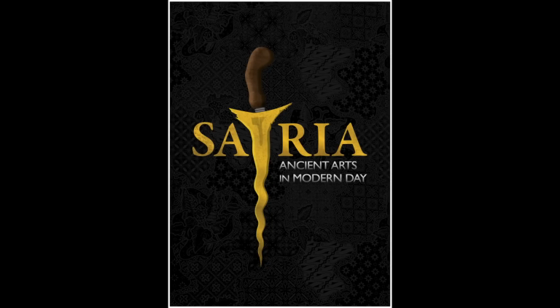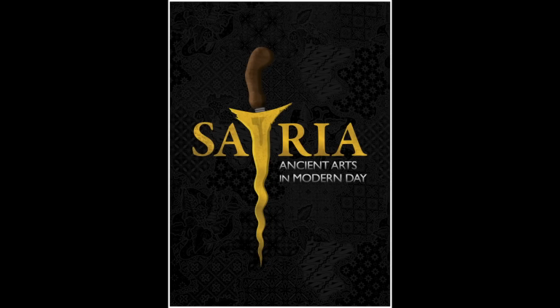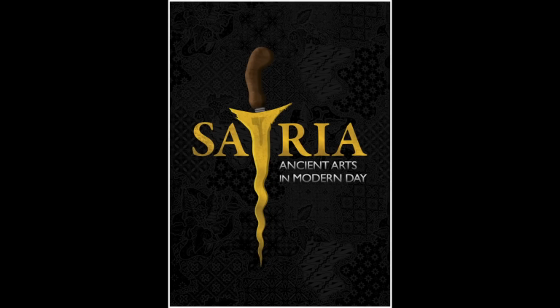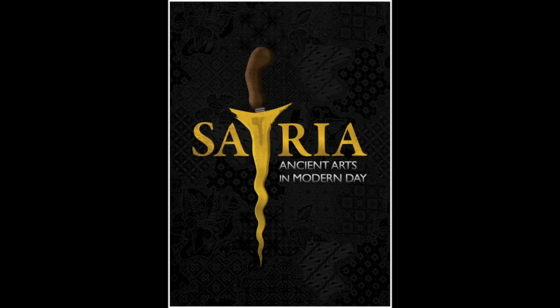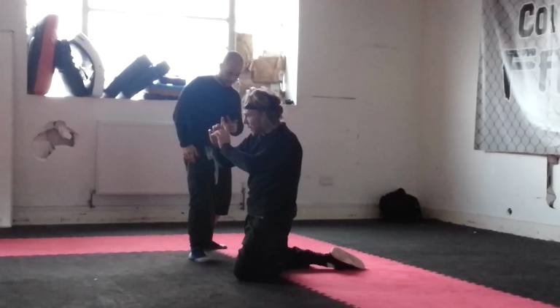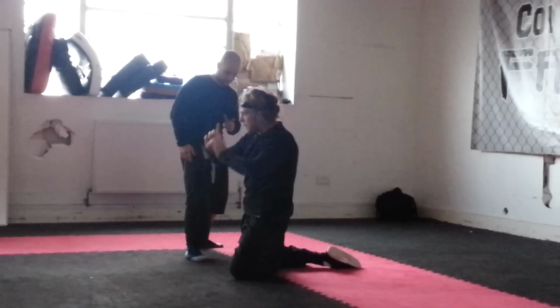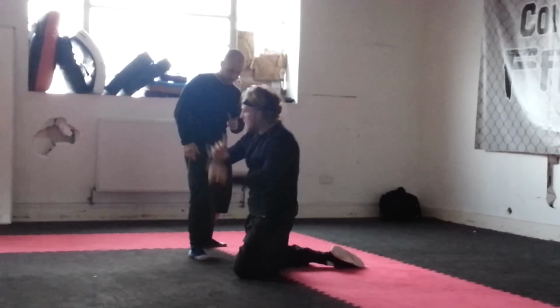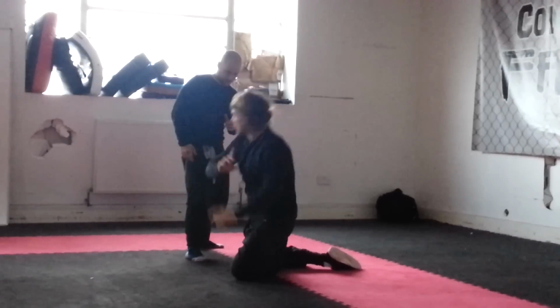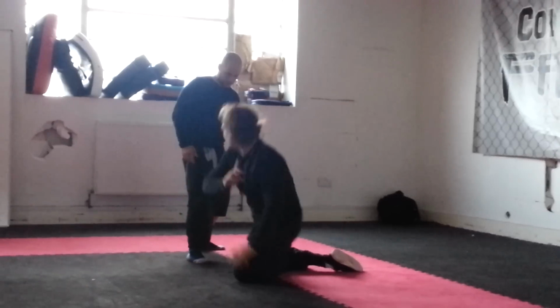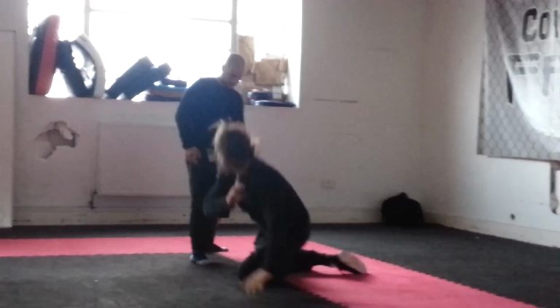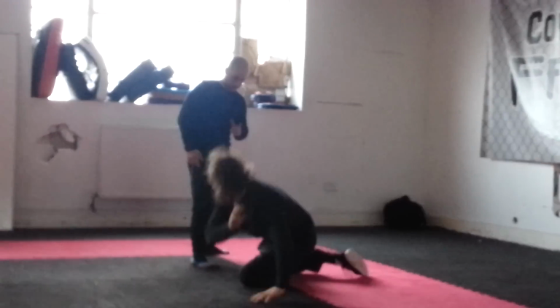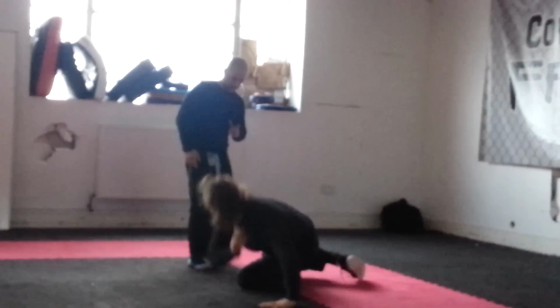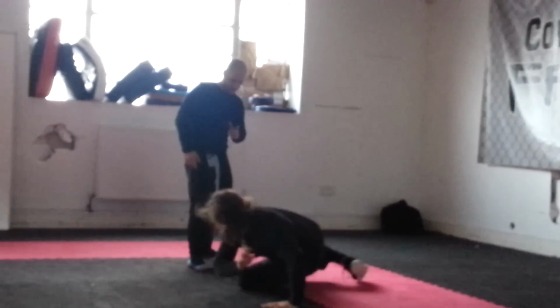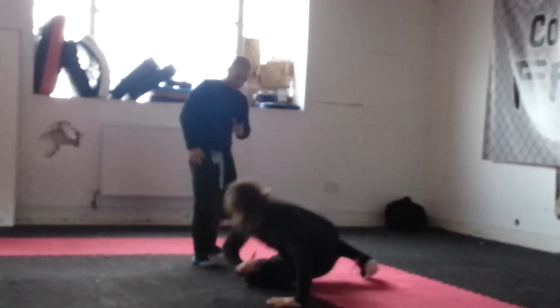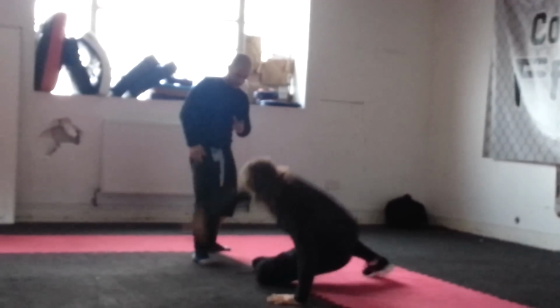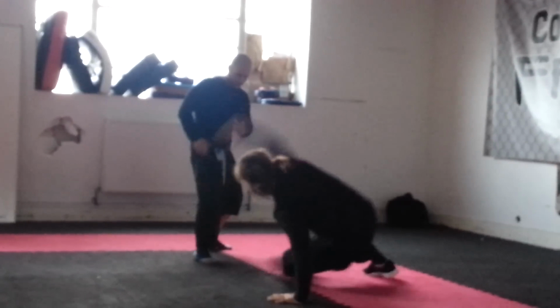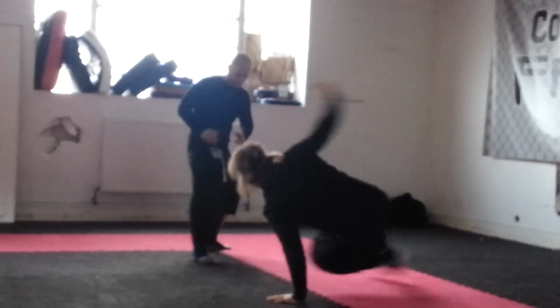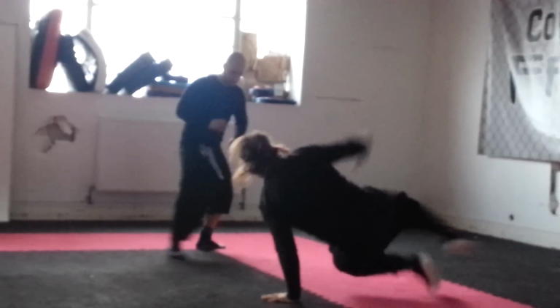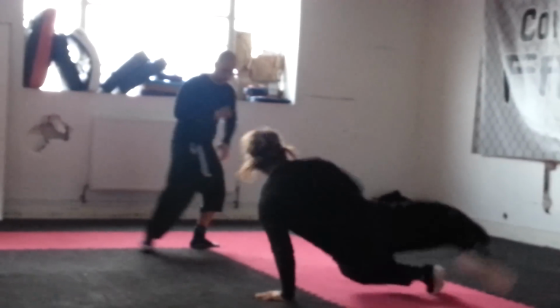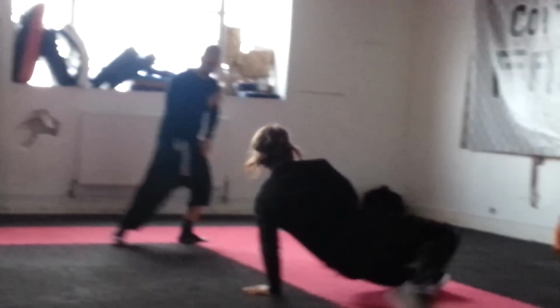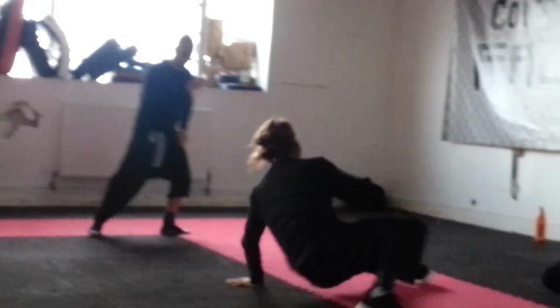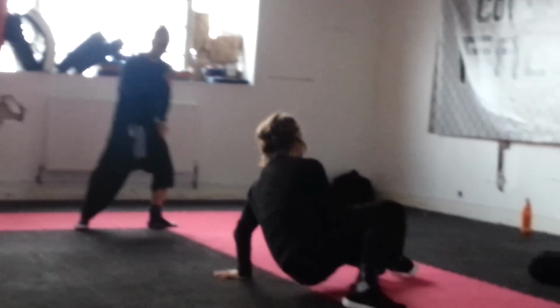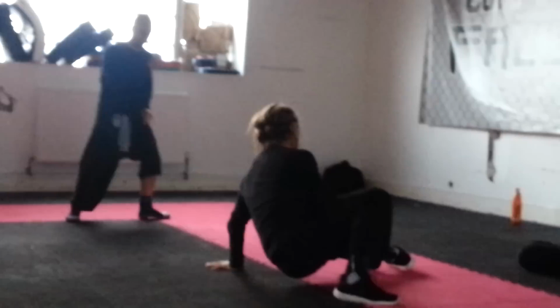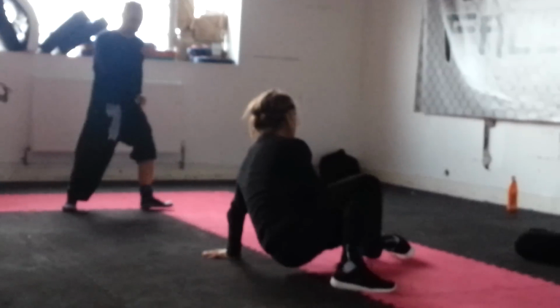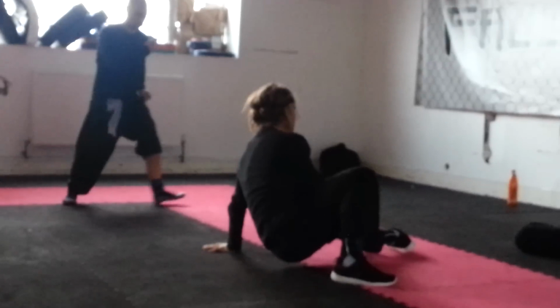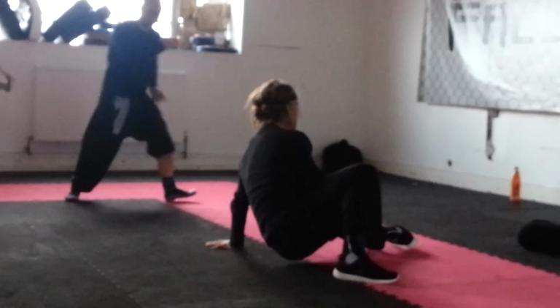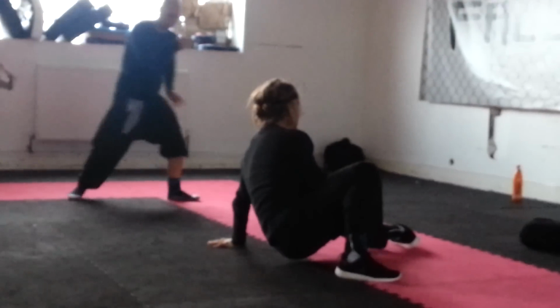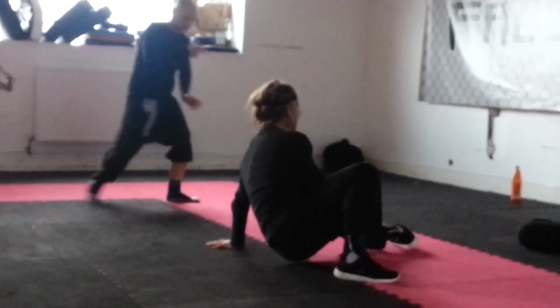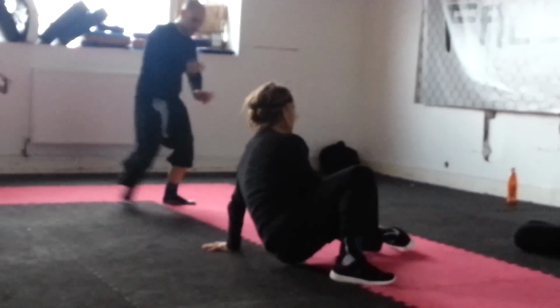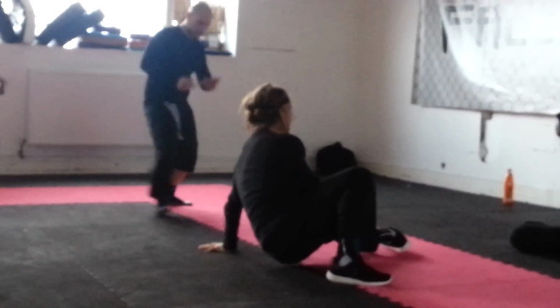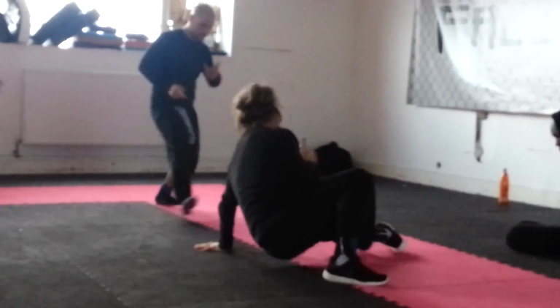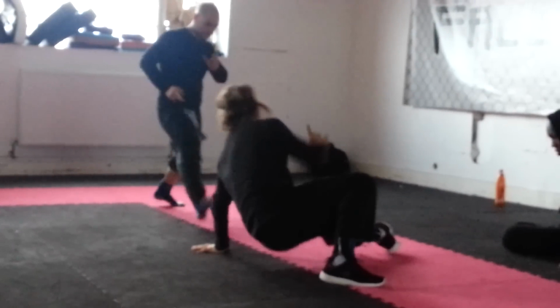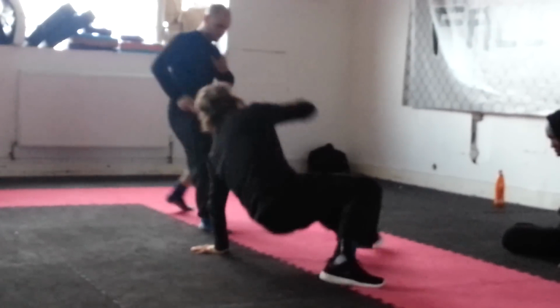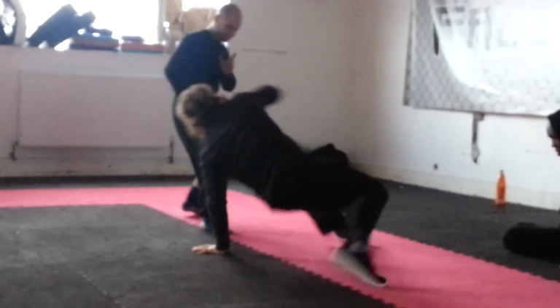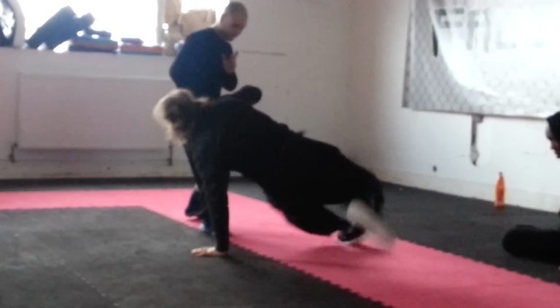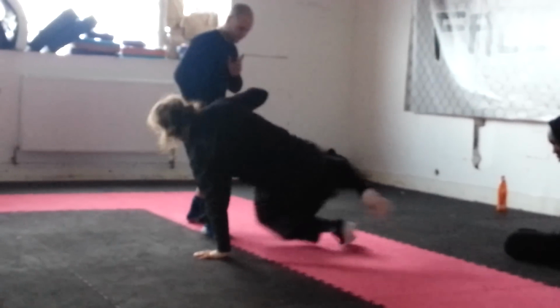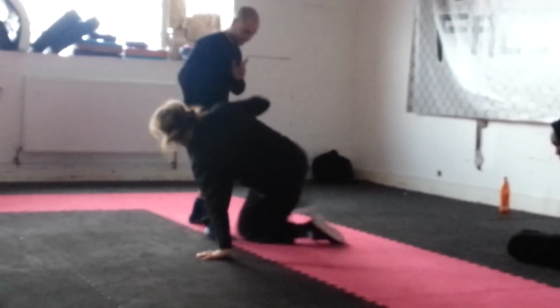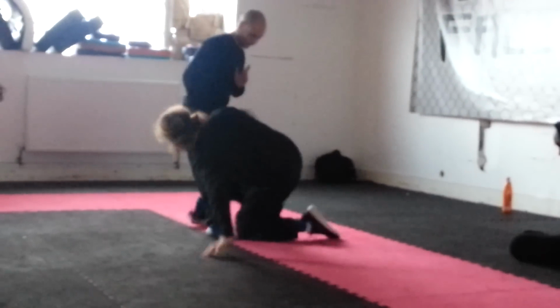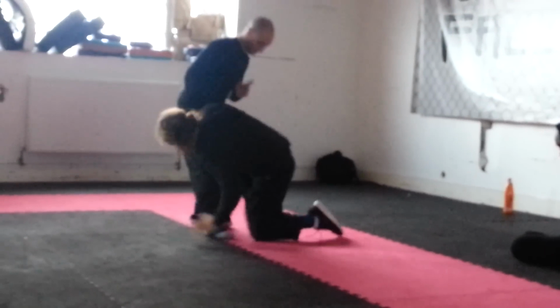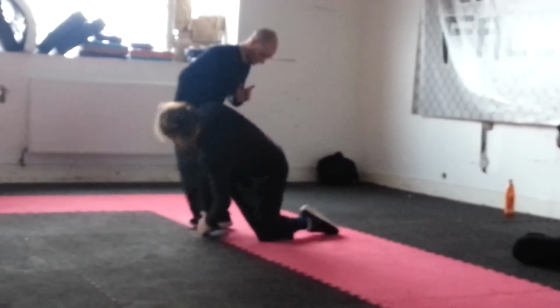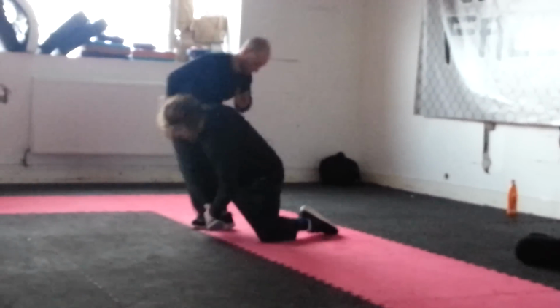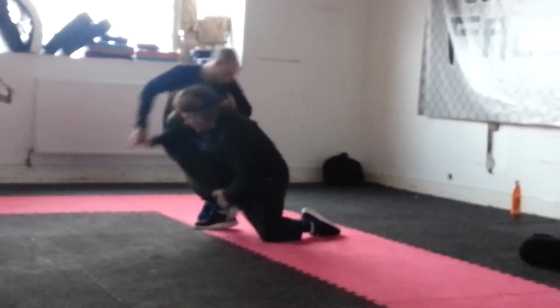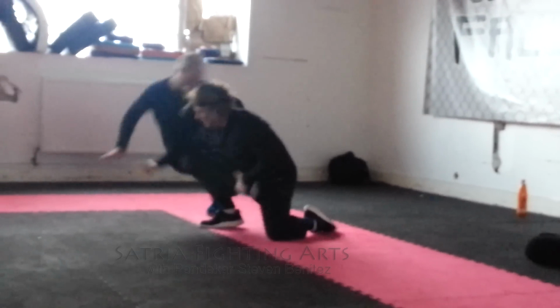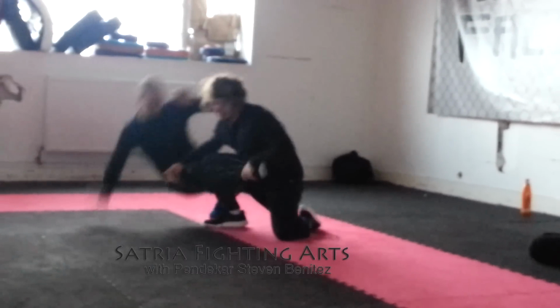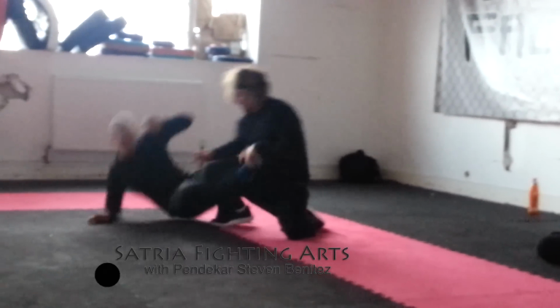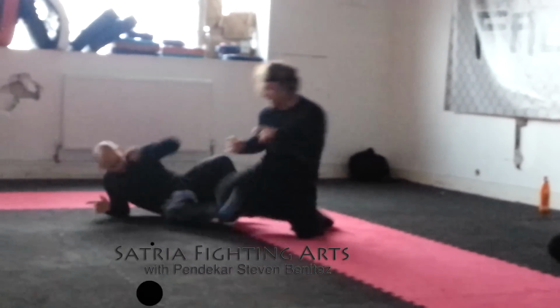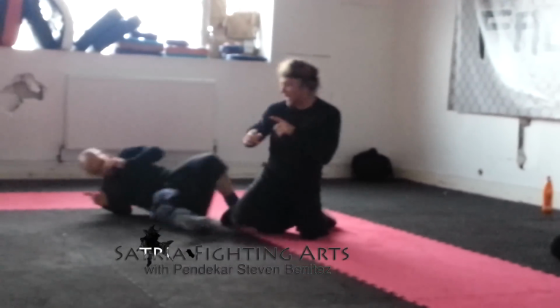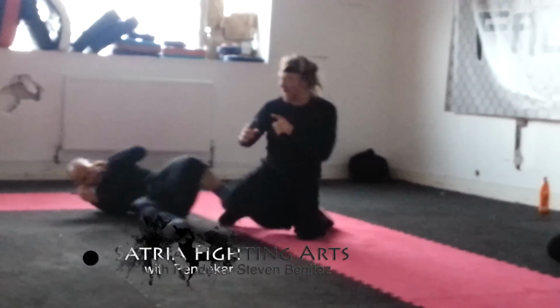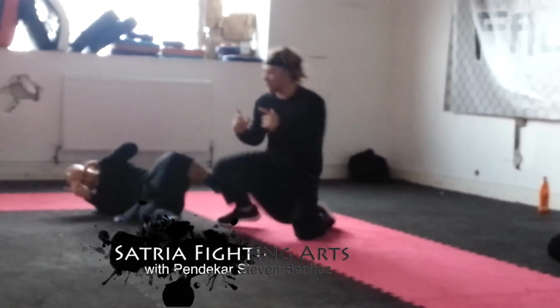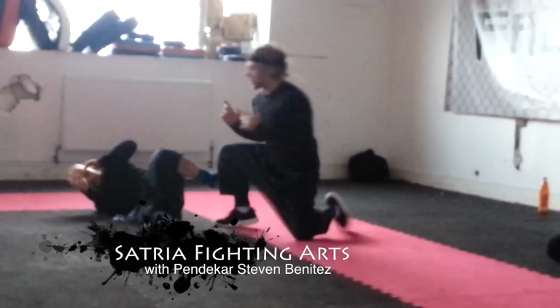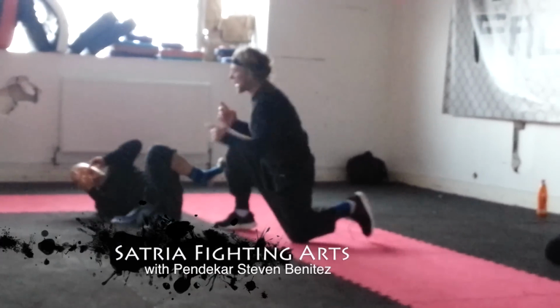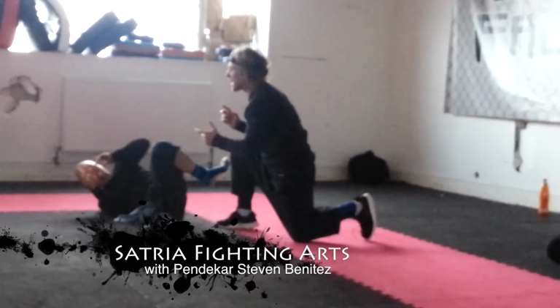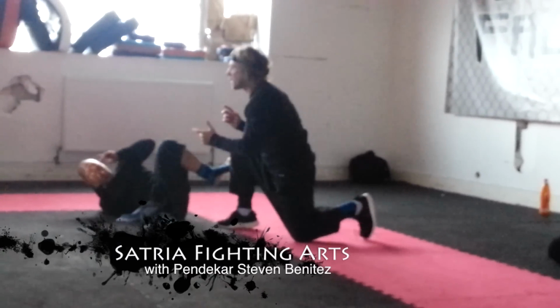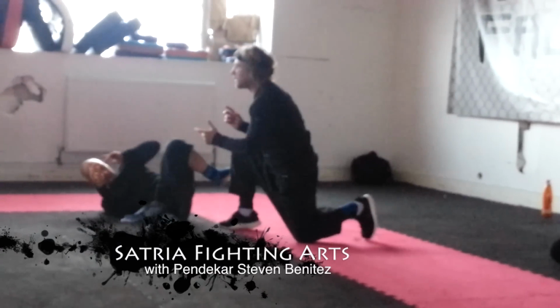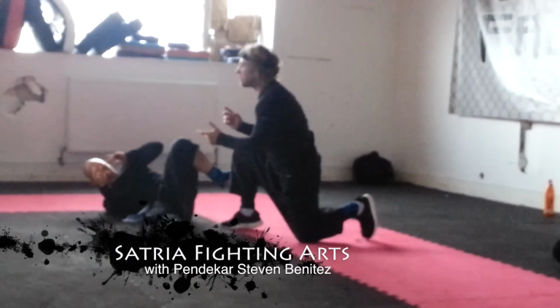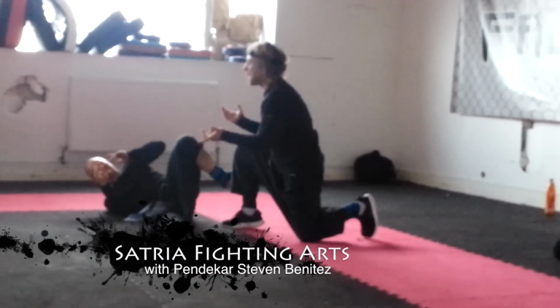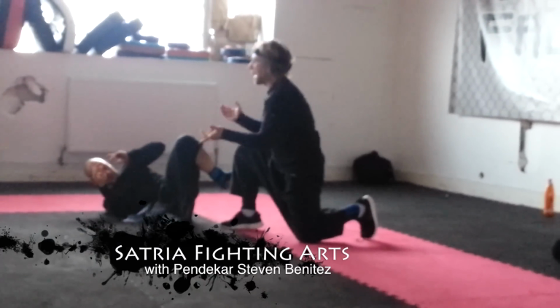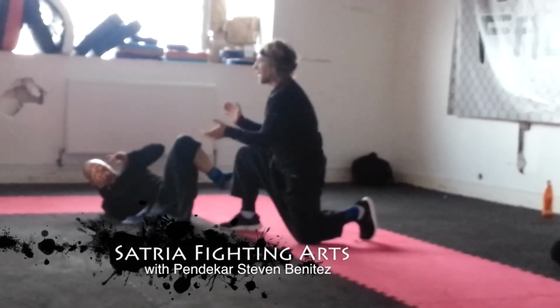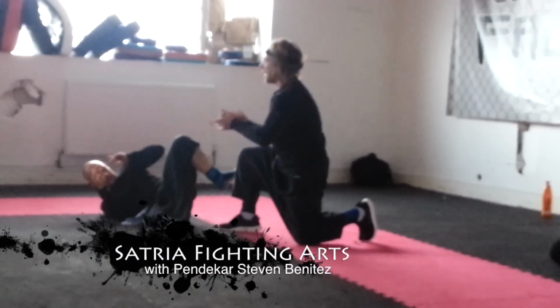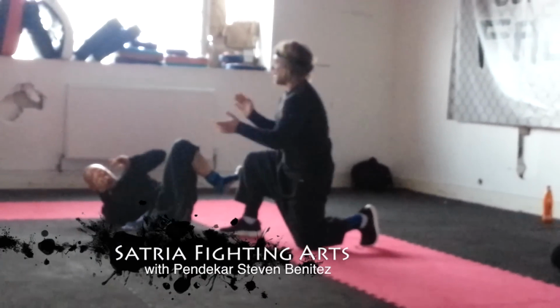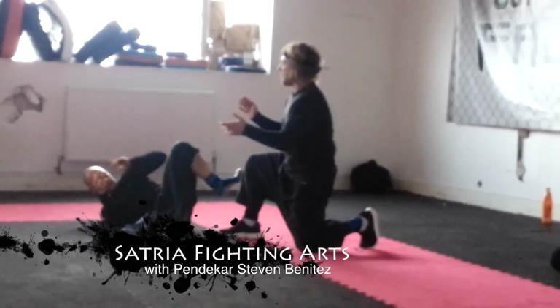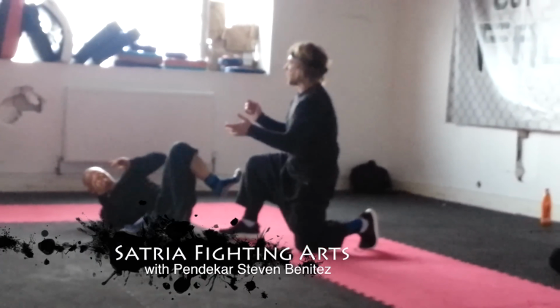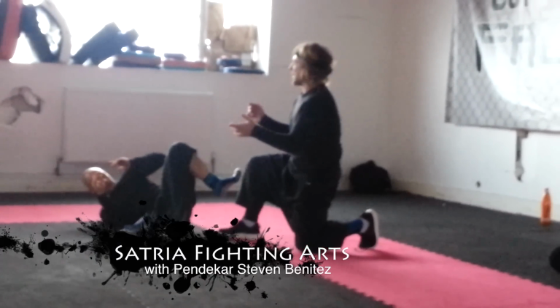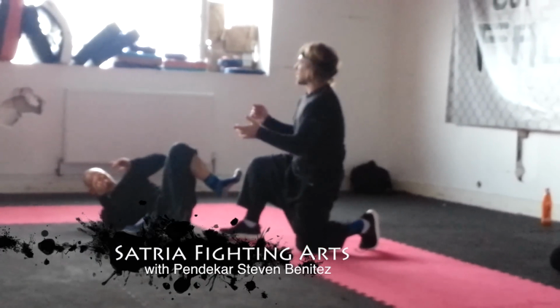First position. Take, break, bang, finish.